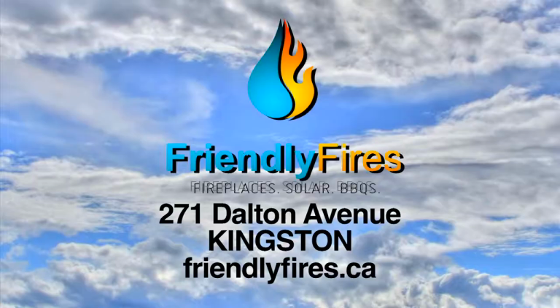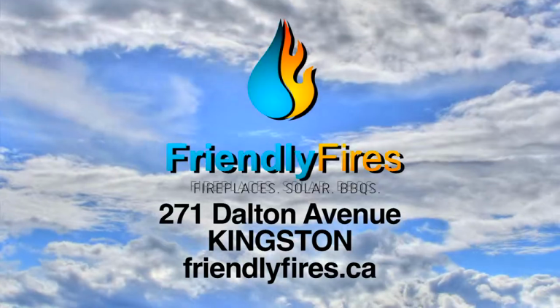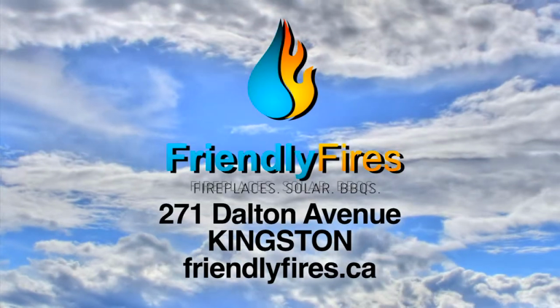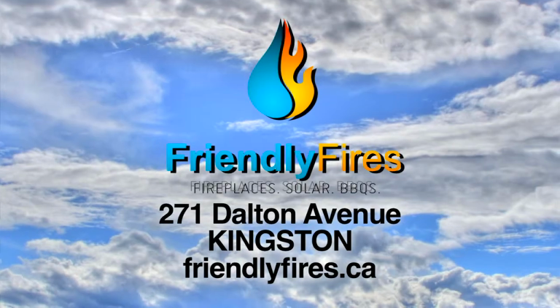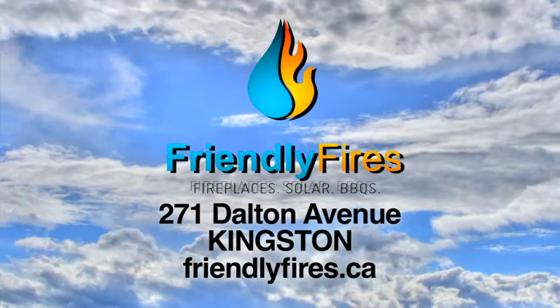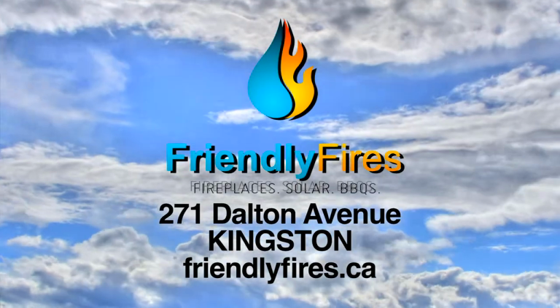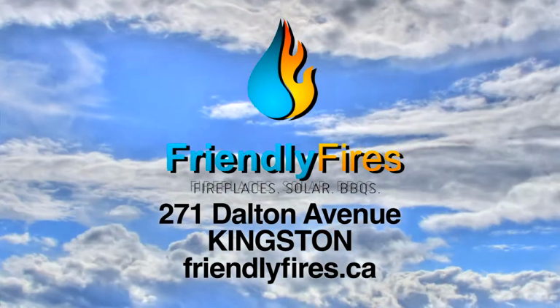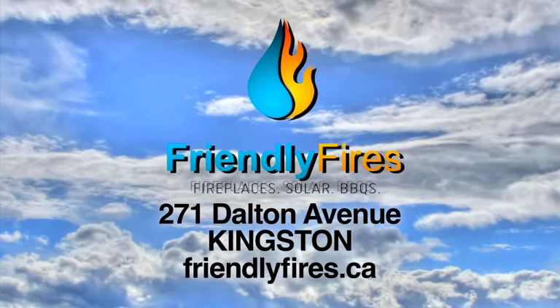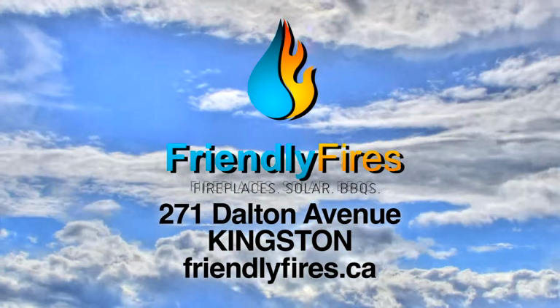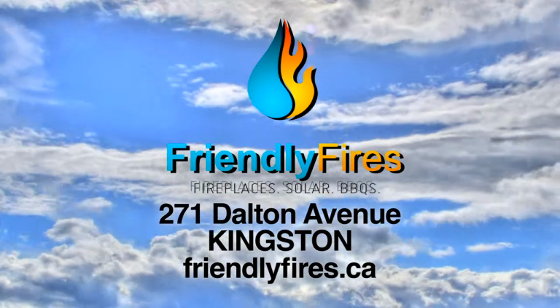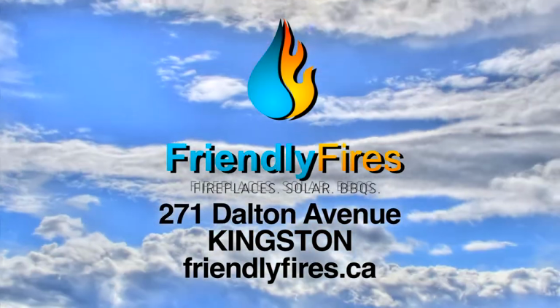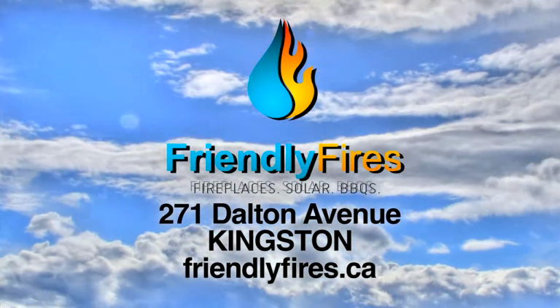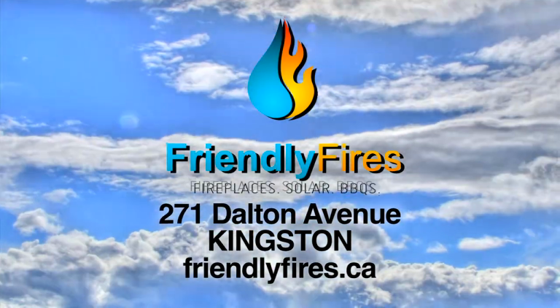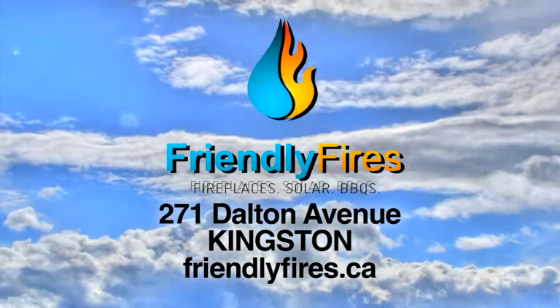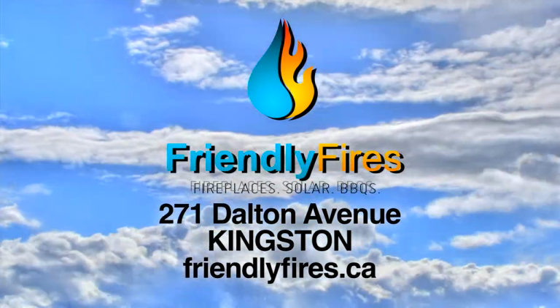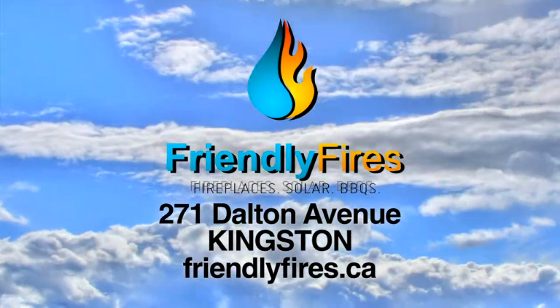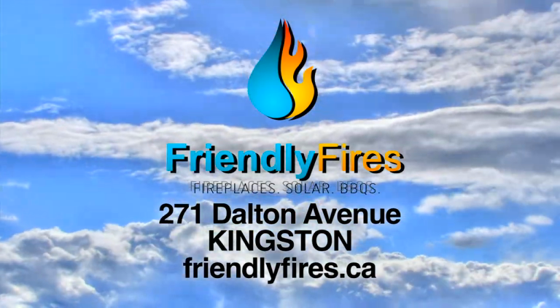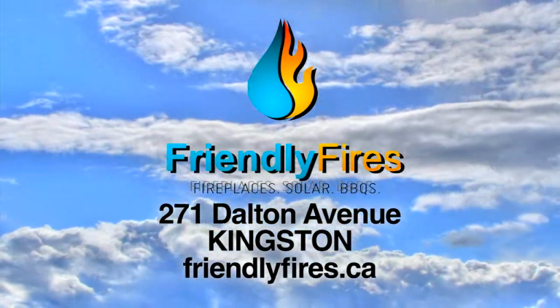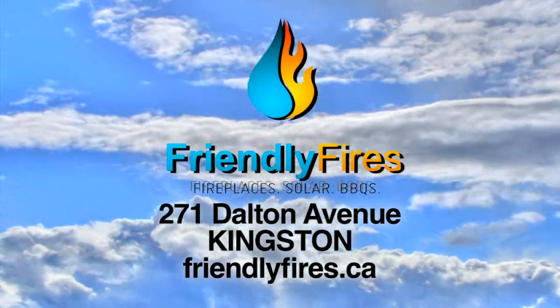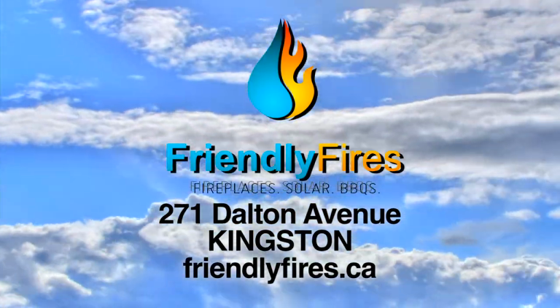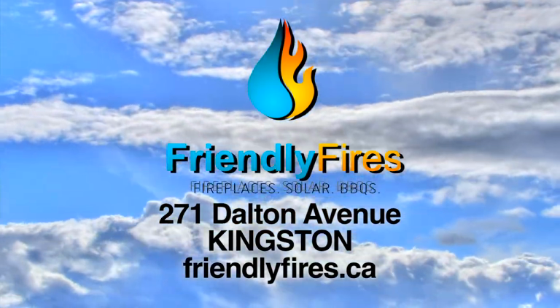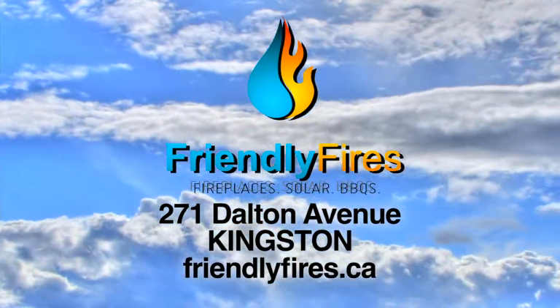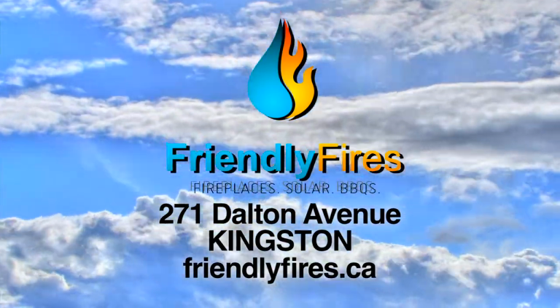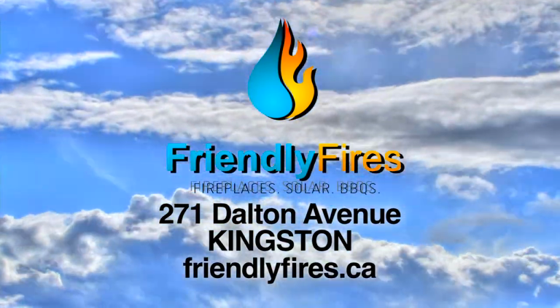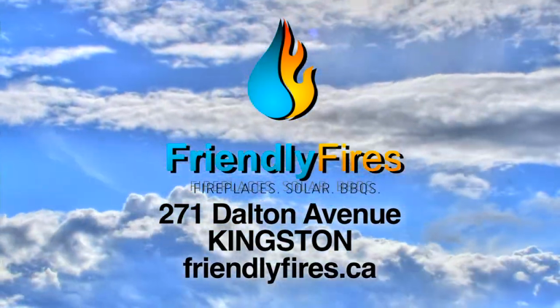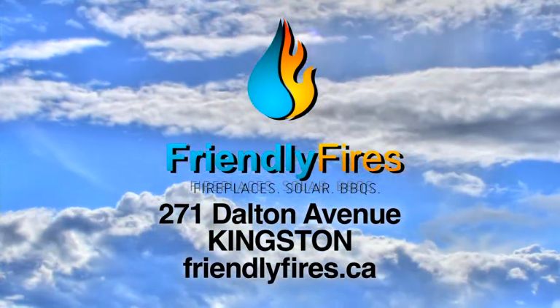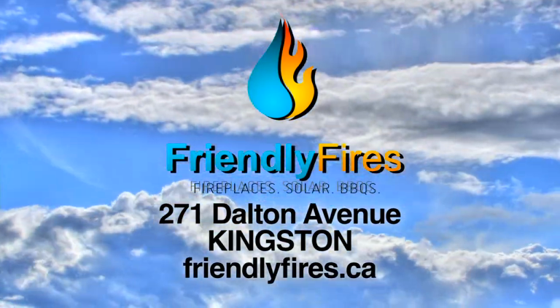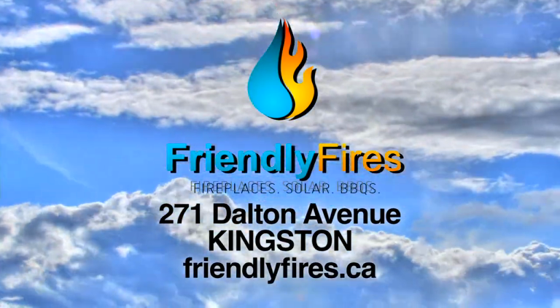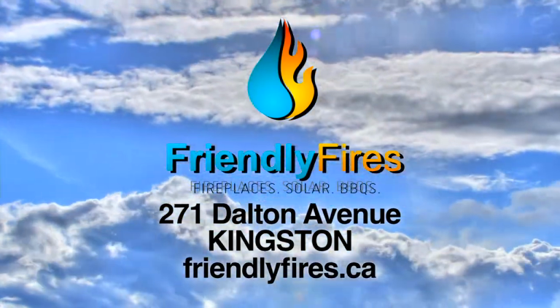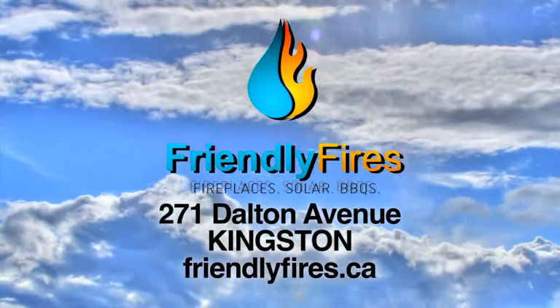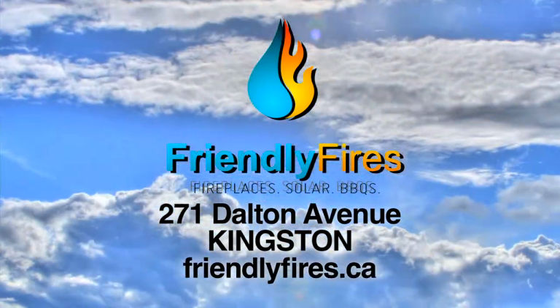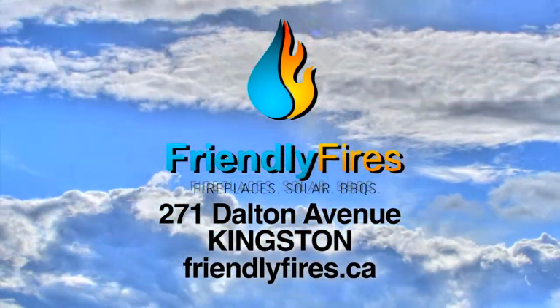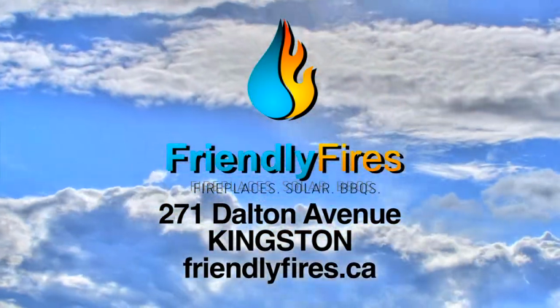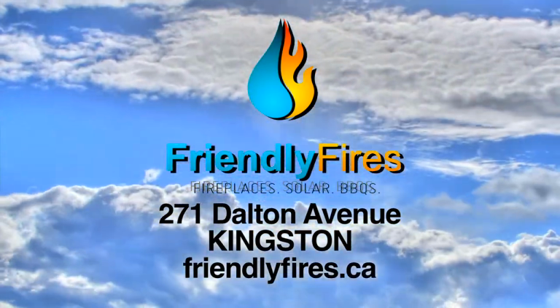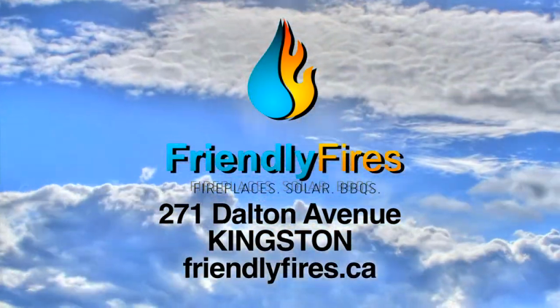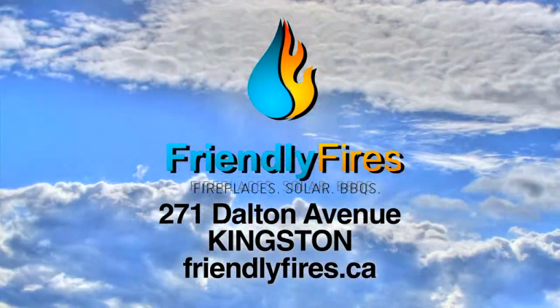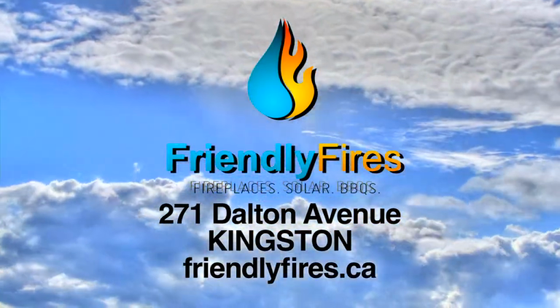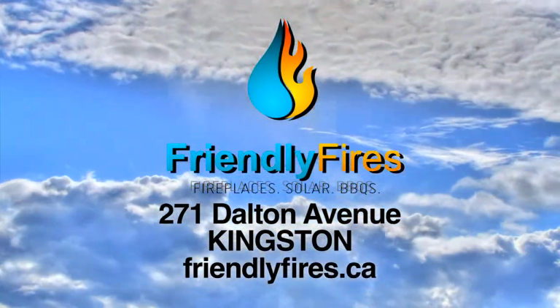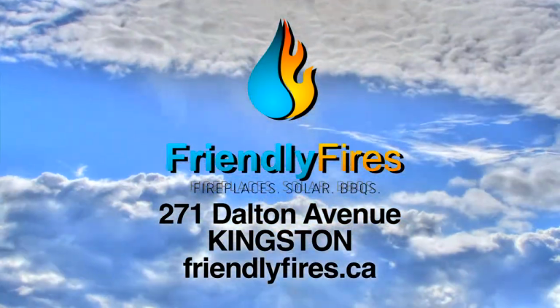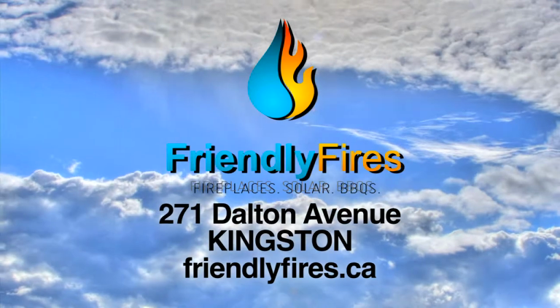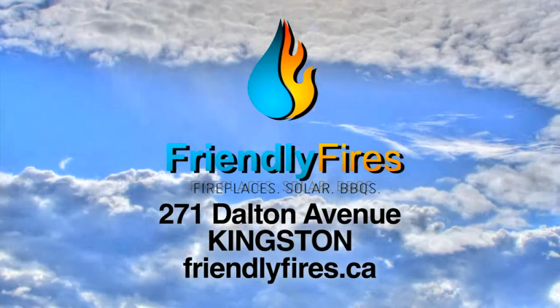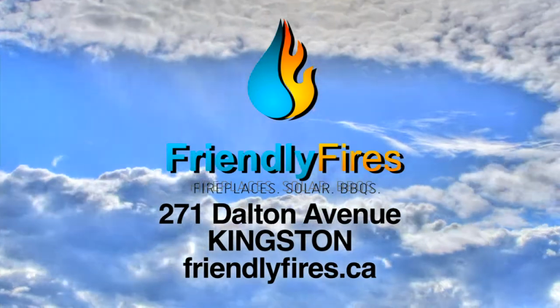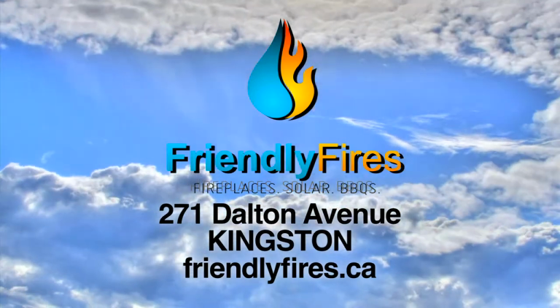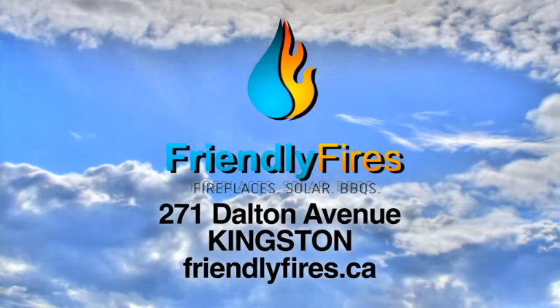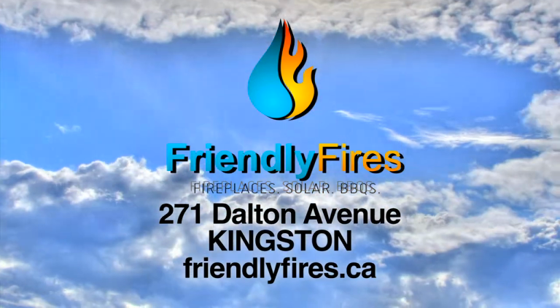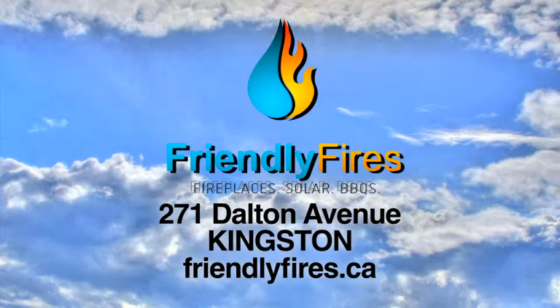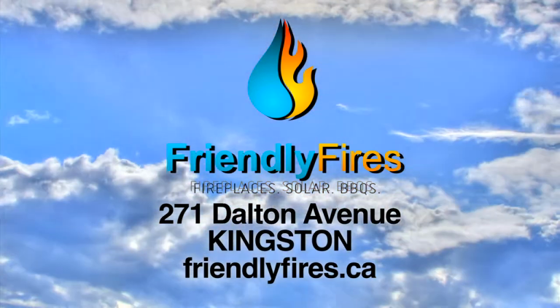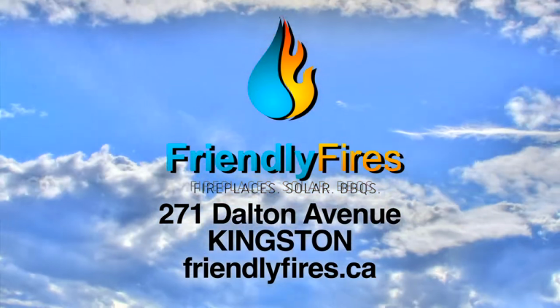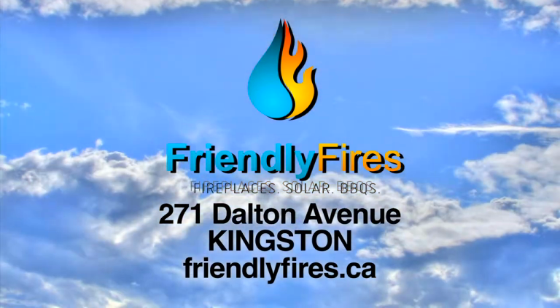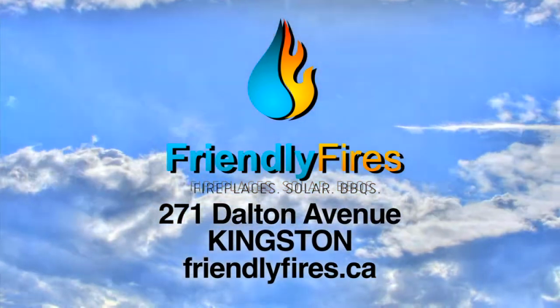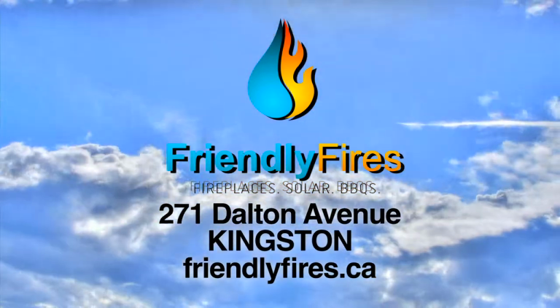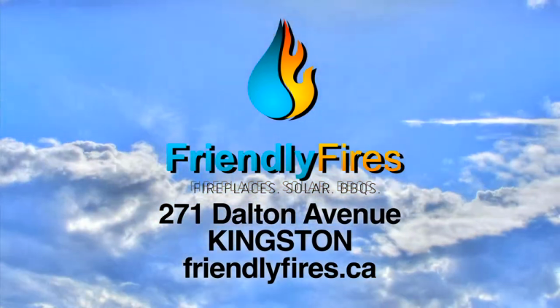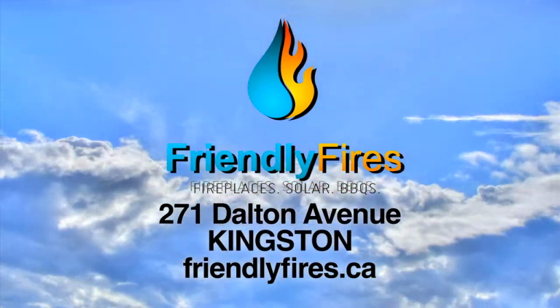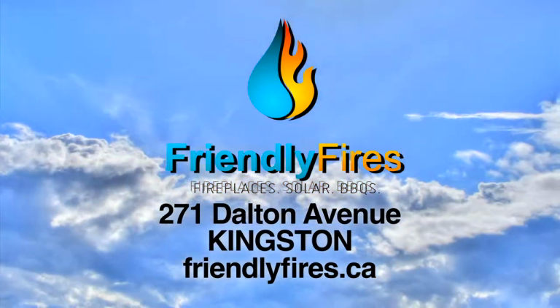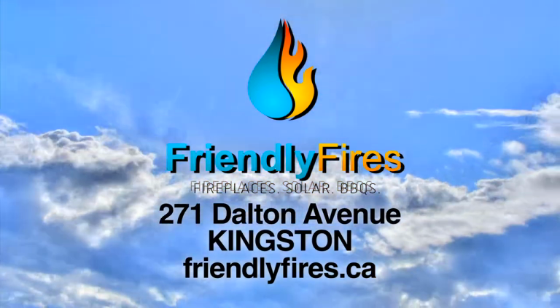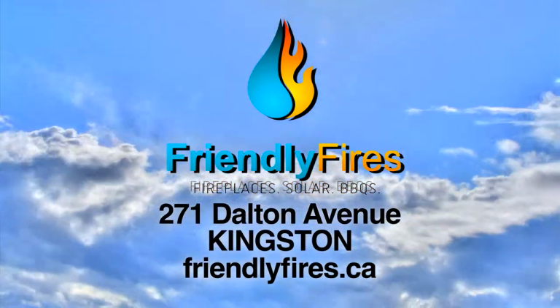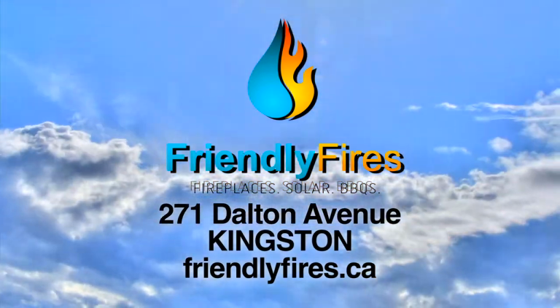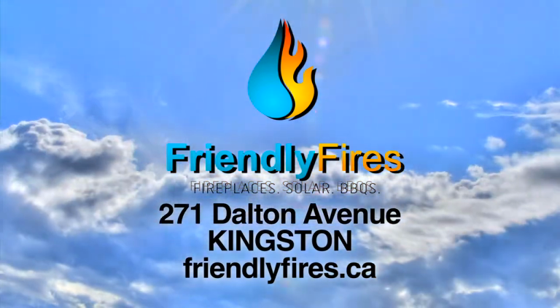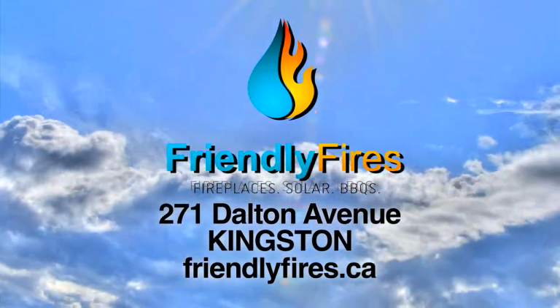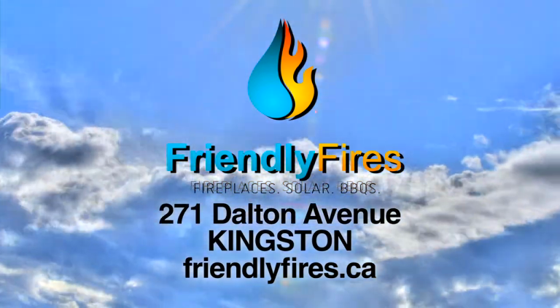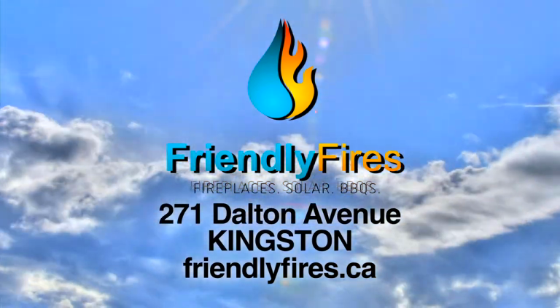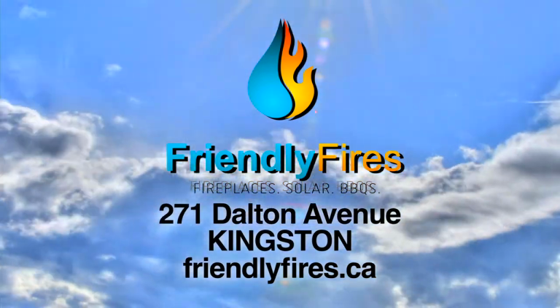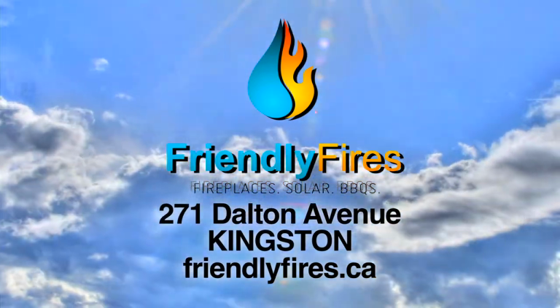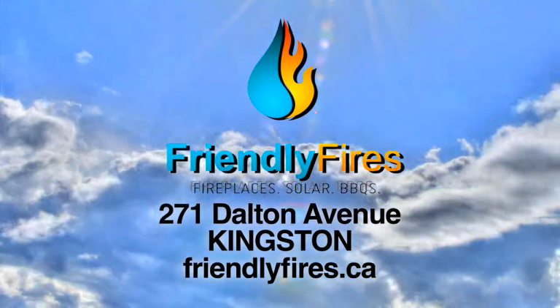To learn more, drop by one of our three locations in Coburg, Kingston, or Peterborough, or online at friendlyfires.ca.